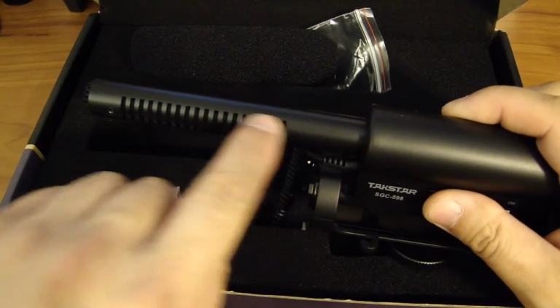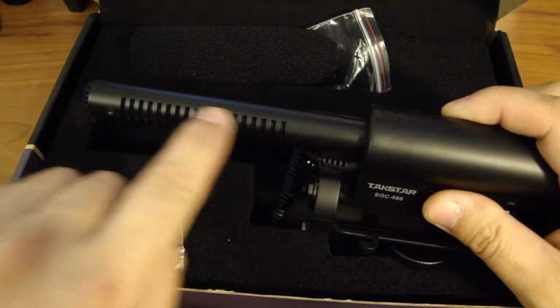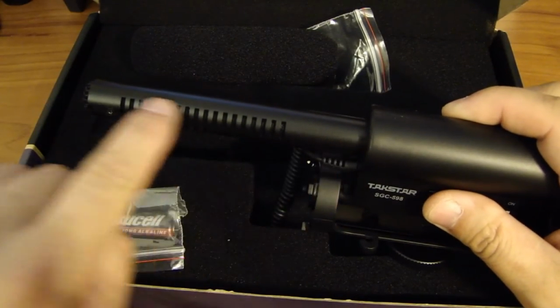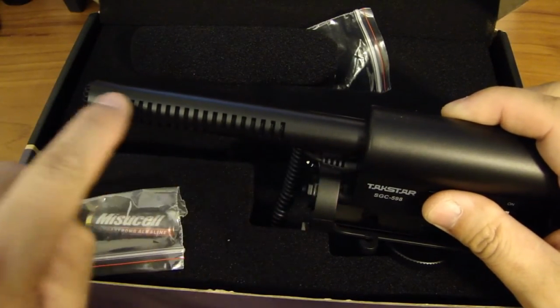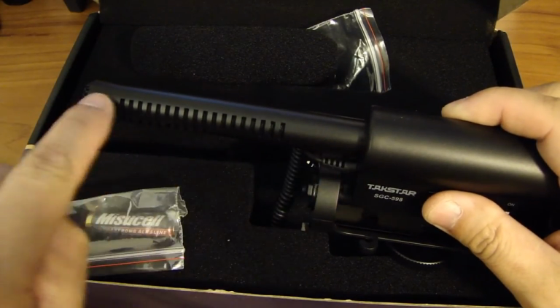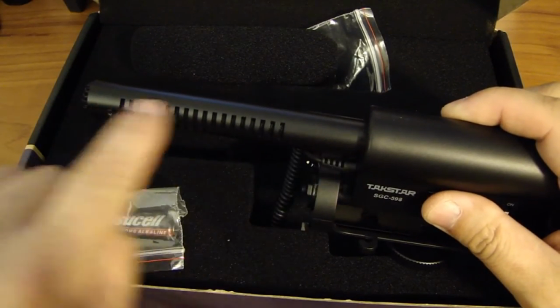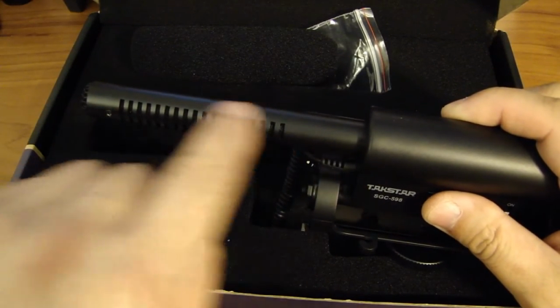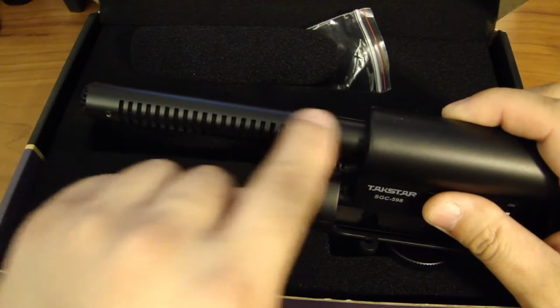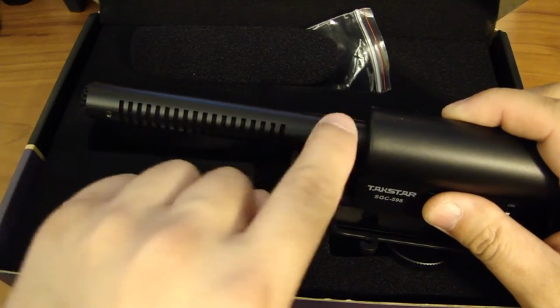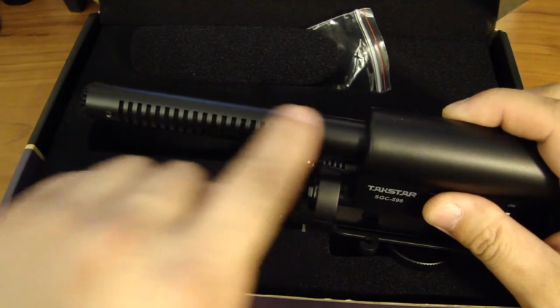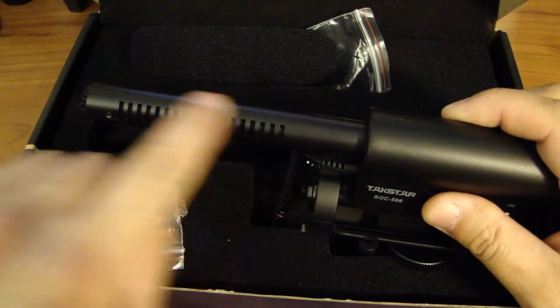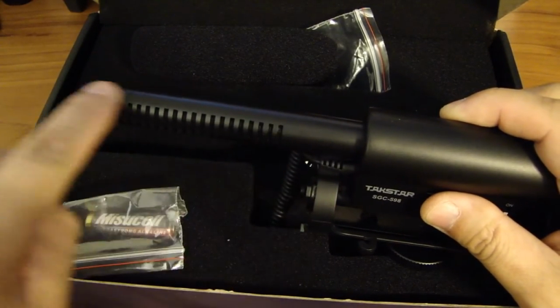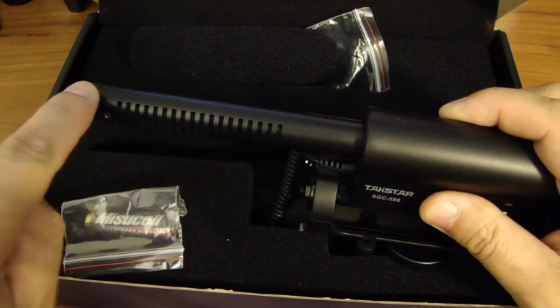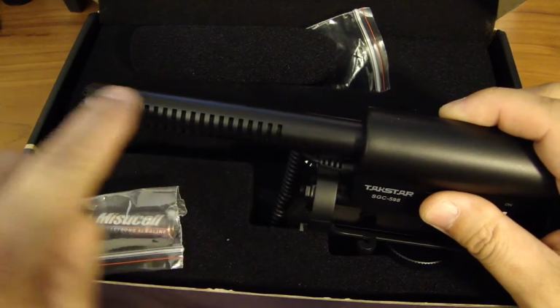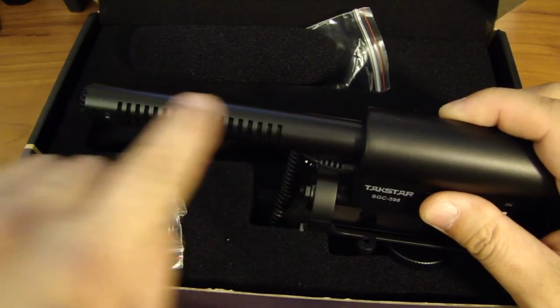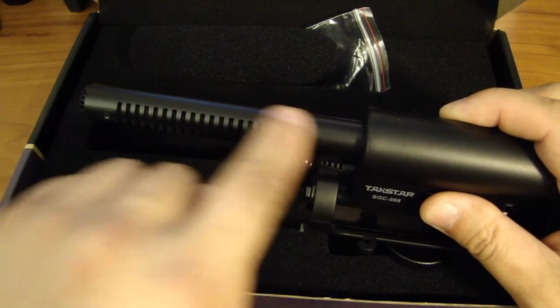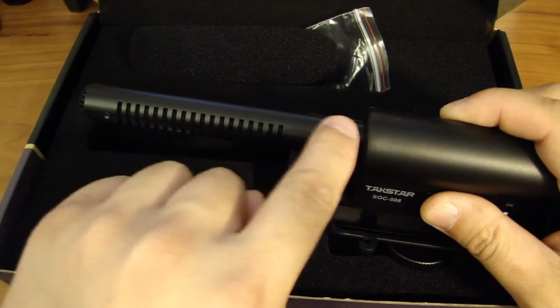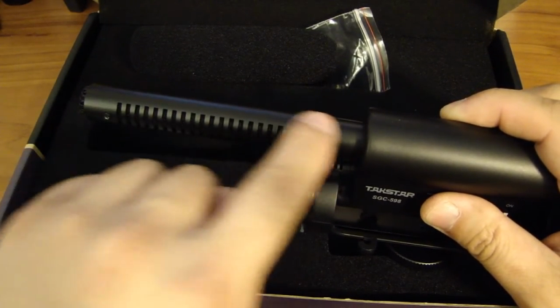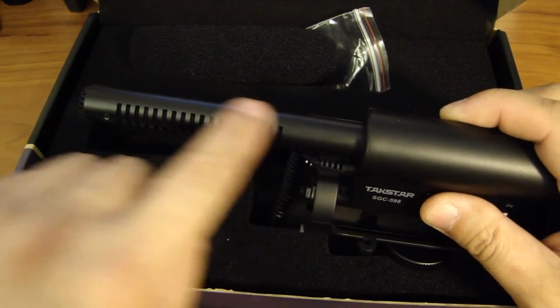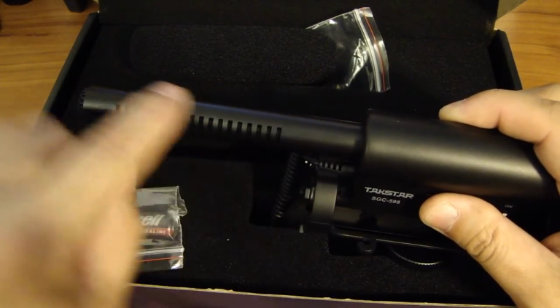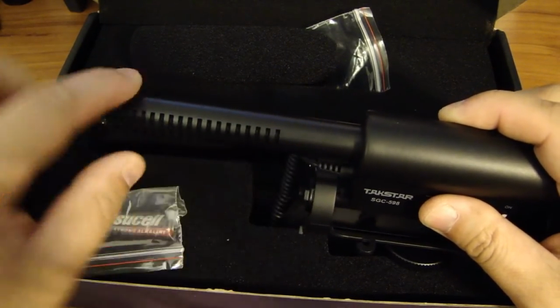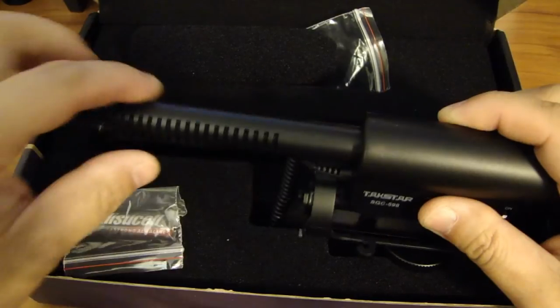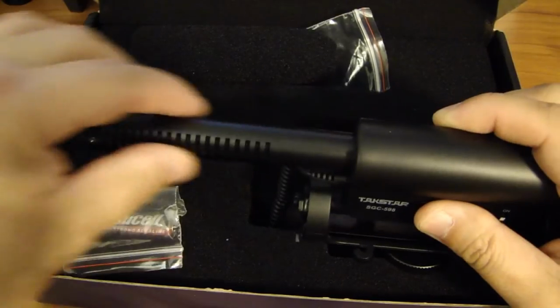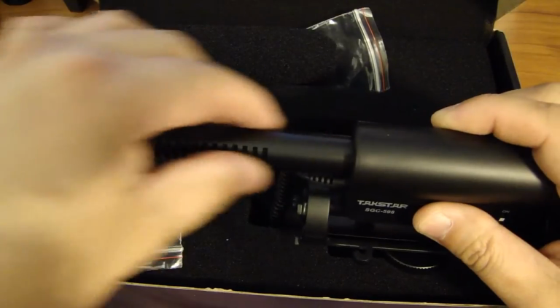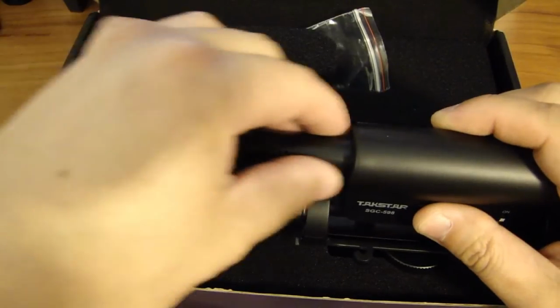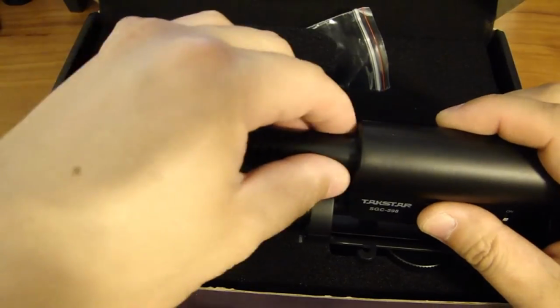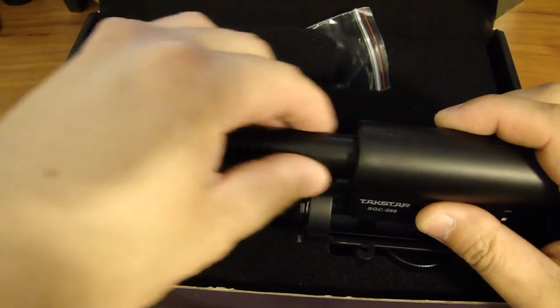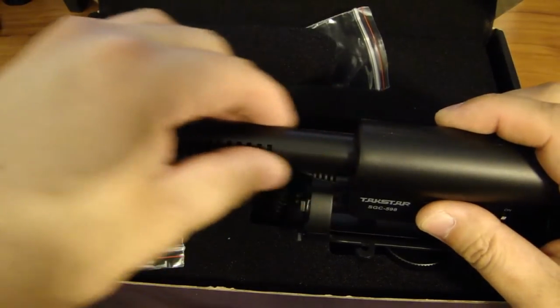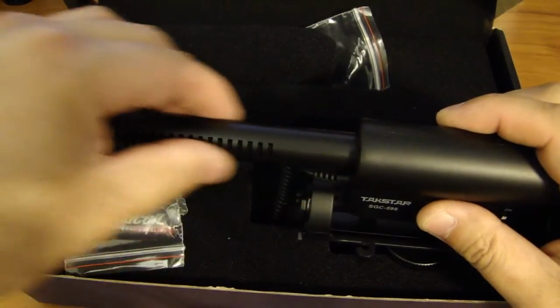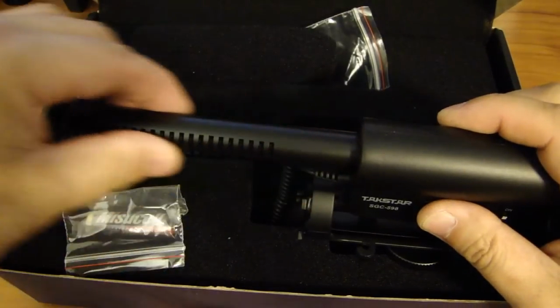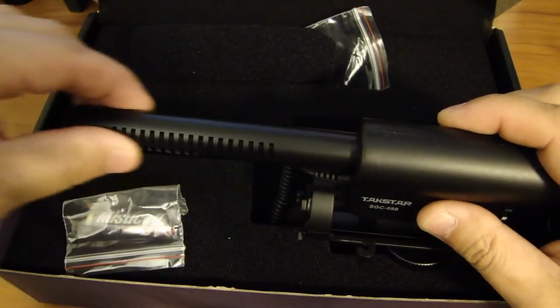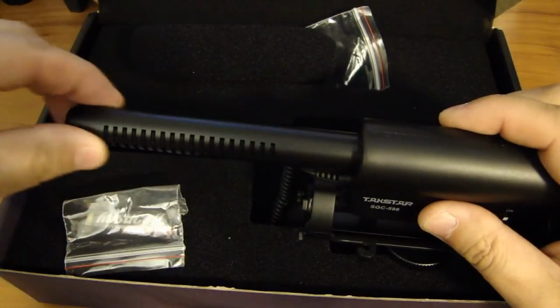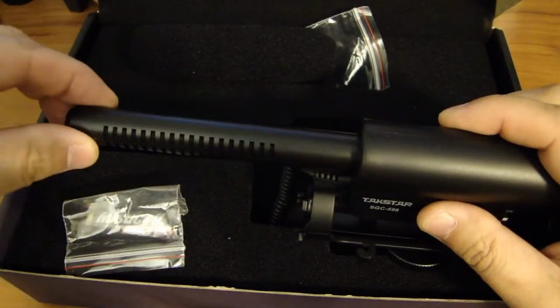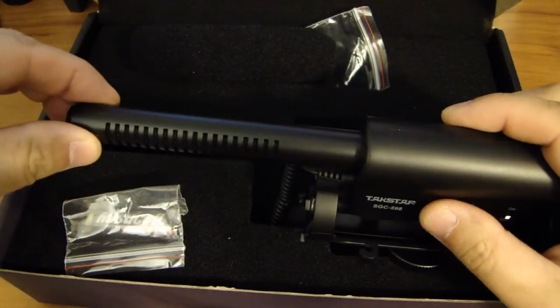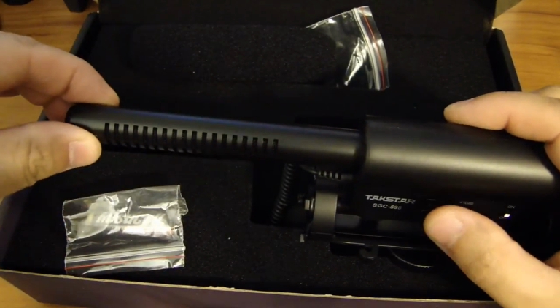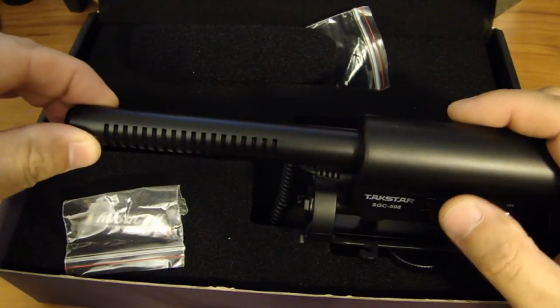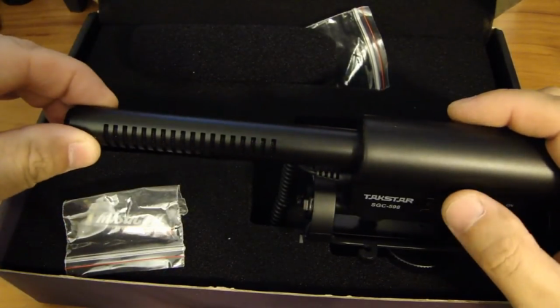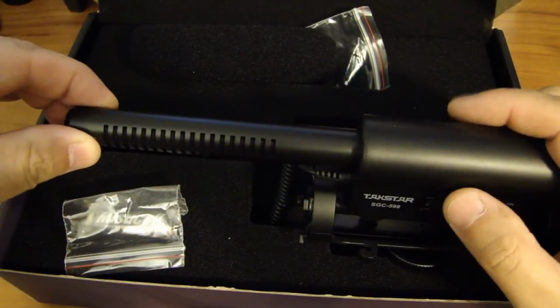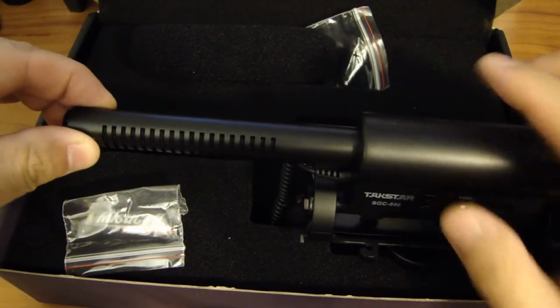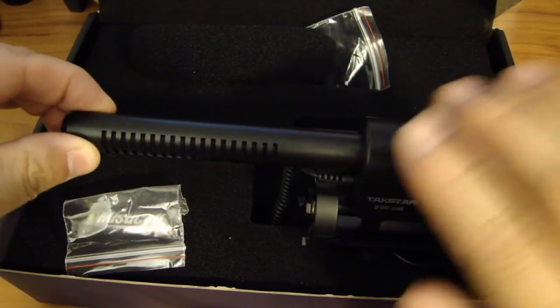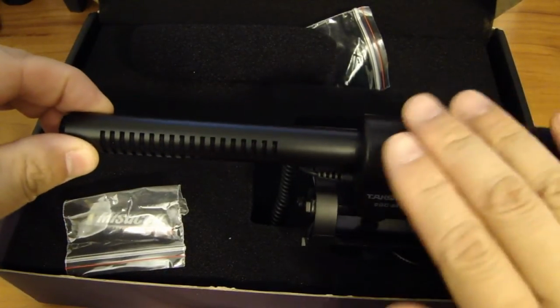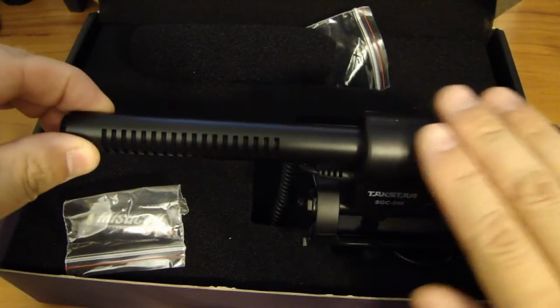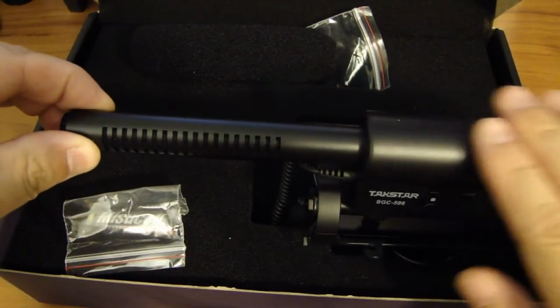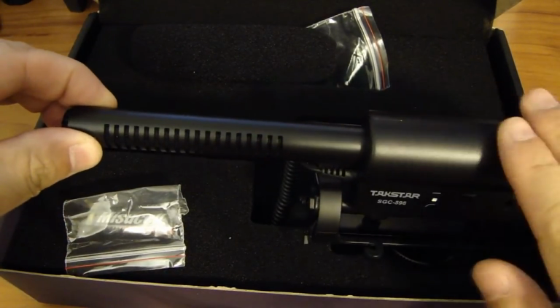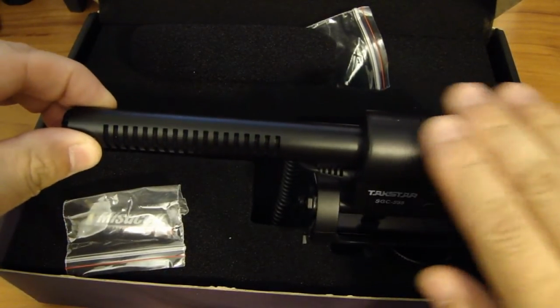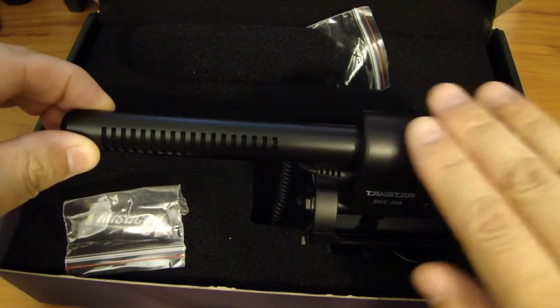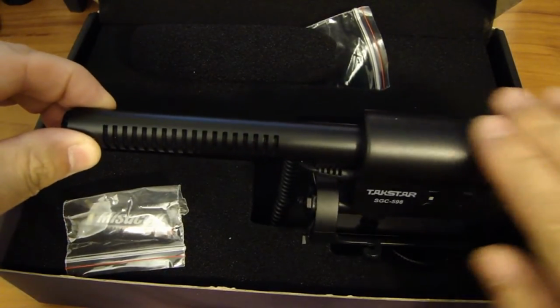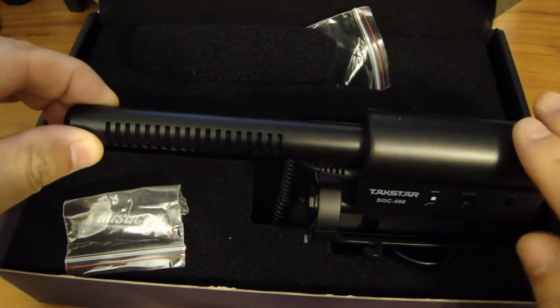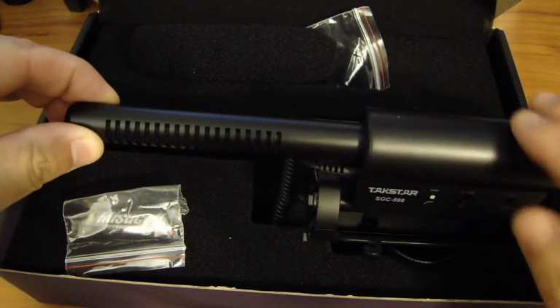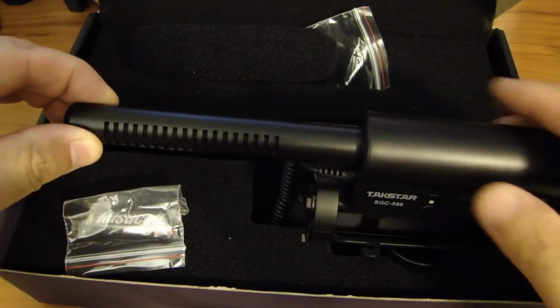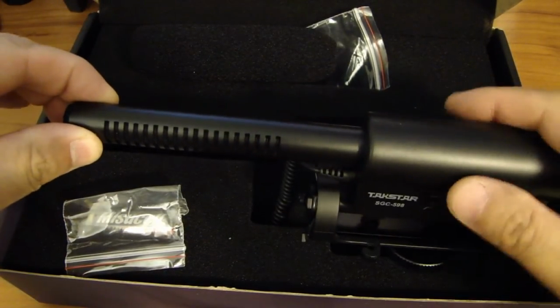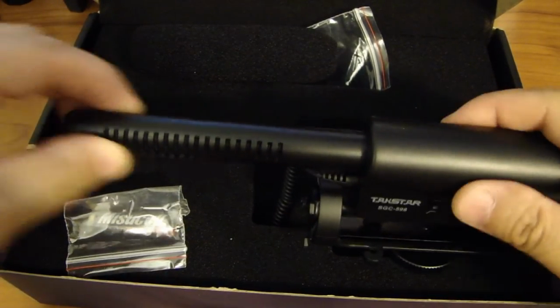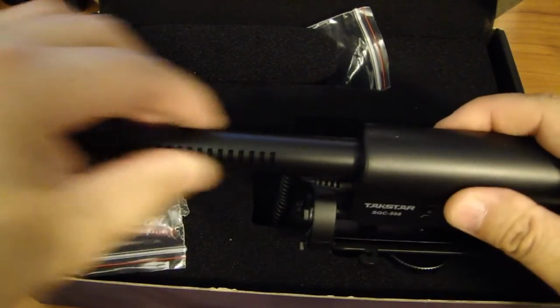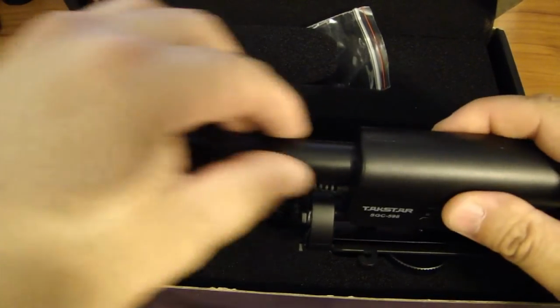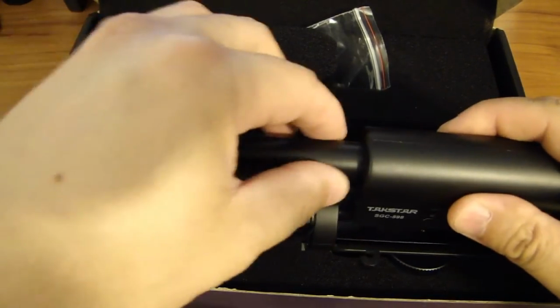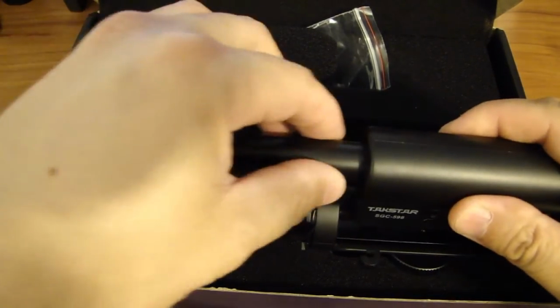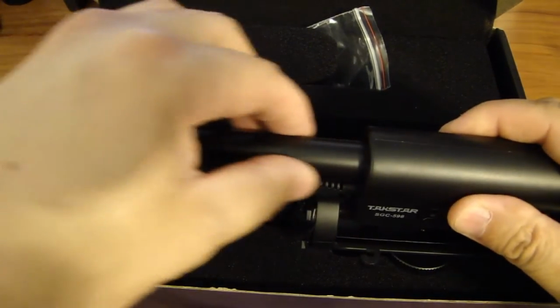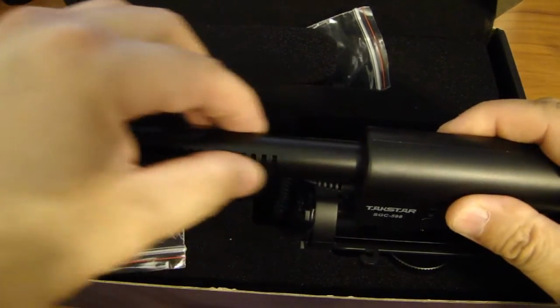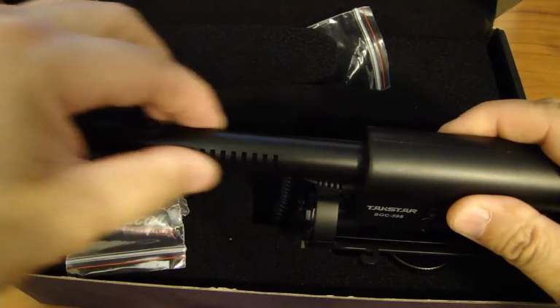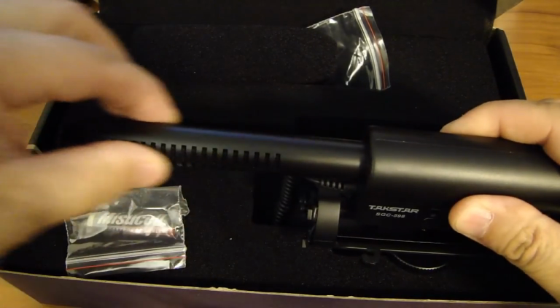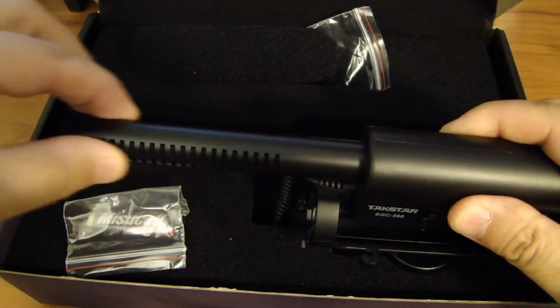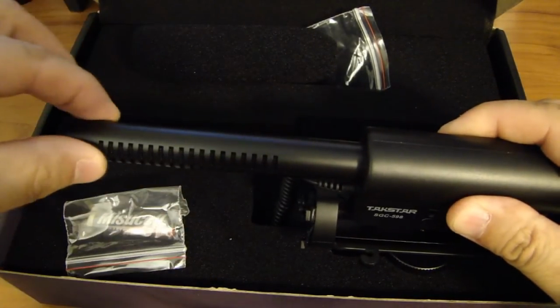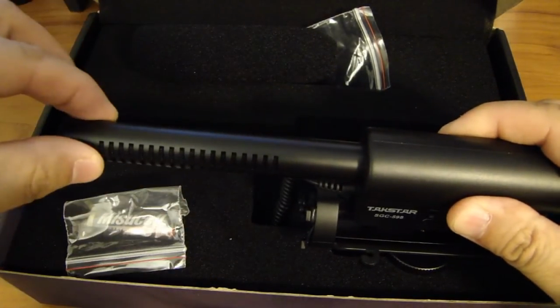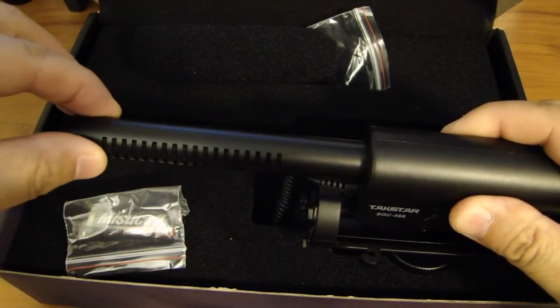One more thing I want to point out: the shotgun part of the microphone is actually made from aluminum. The body is all plastic, but the shotgun capsule section is aluminum.